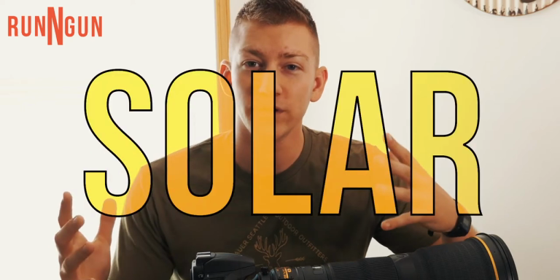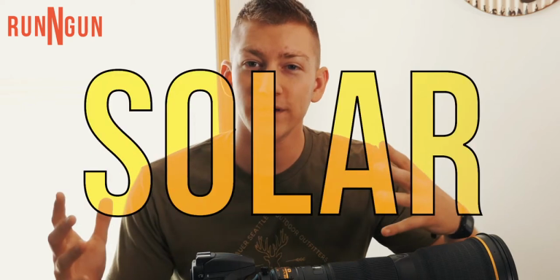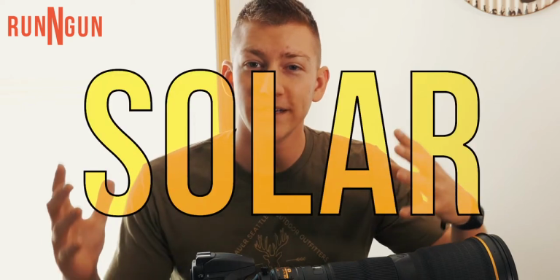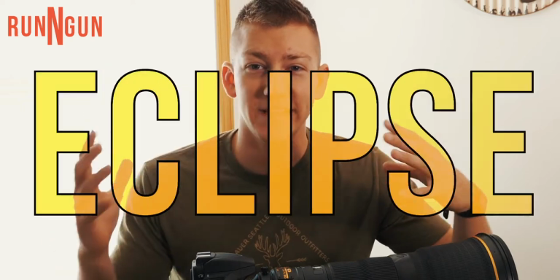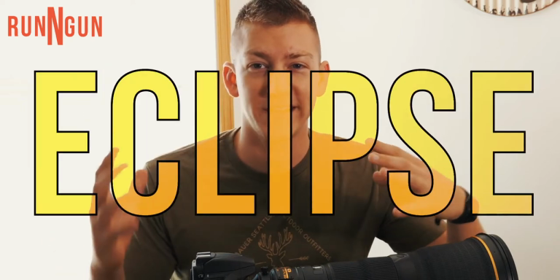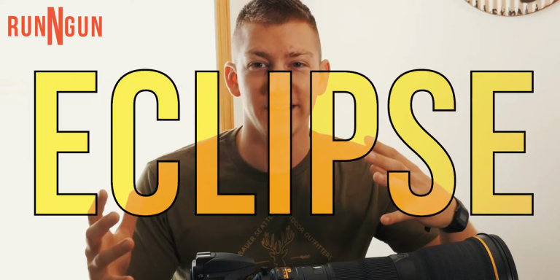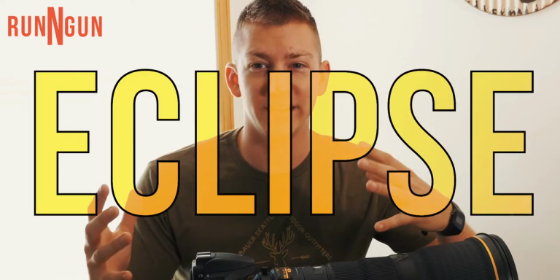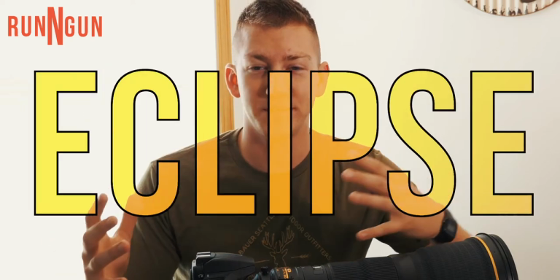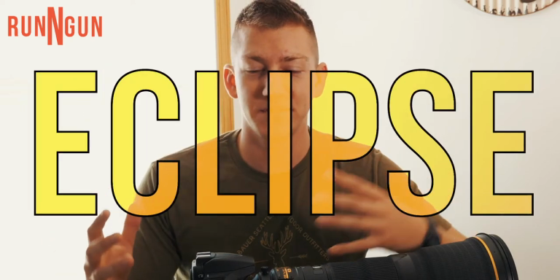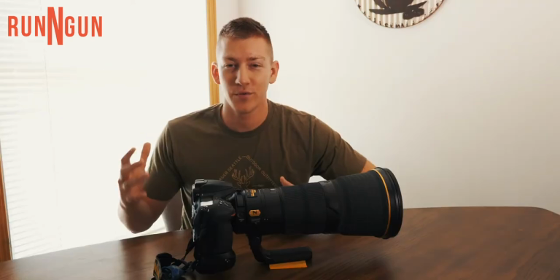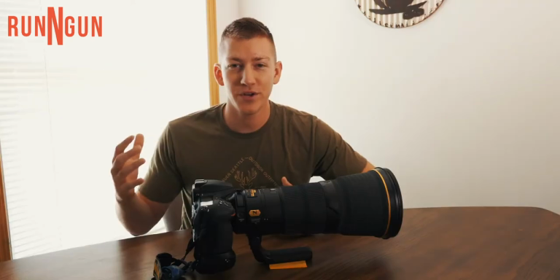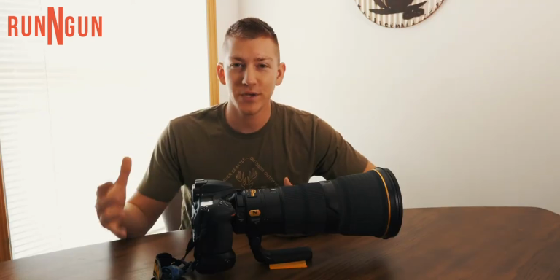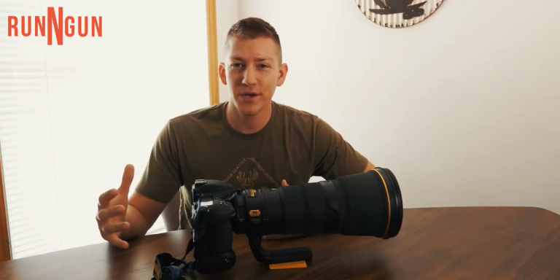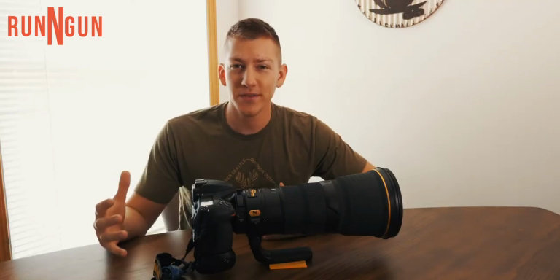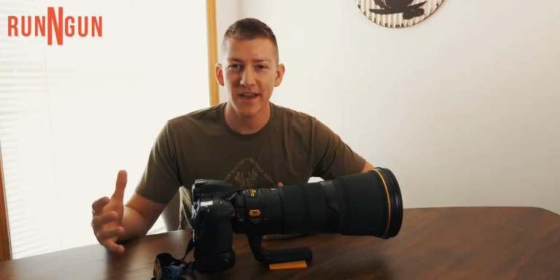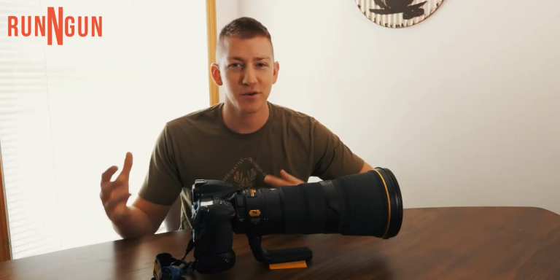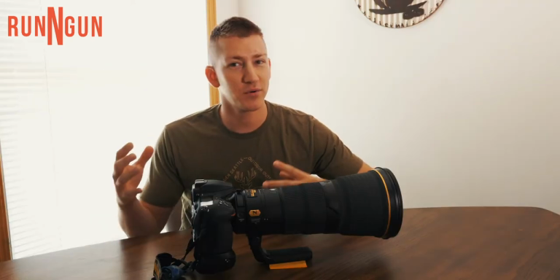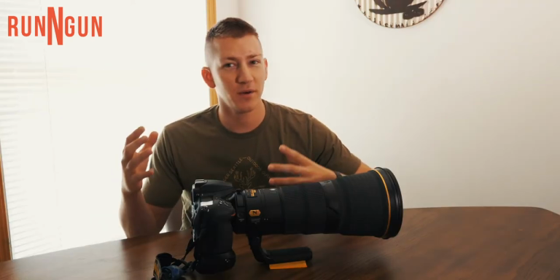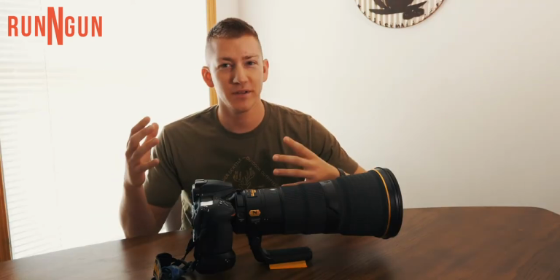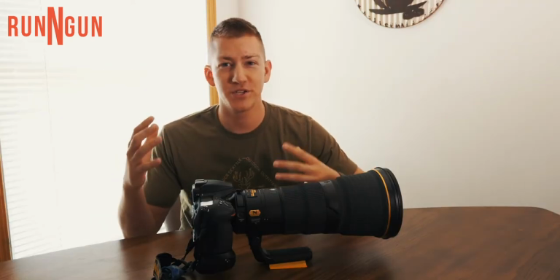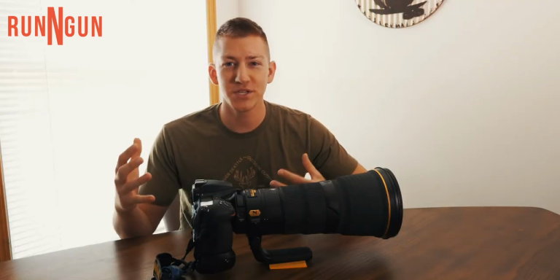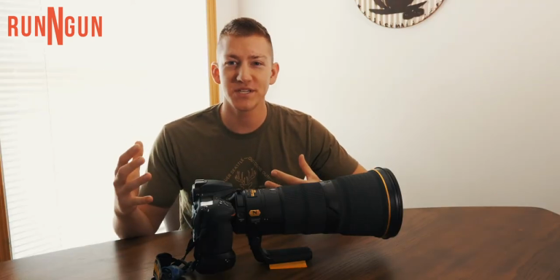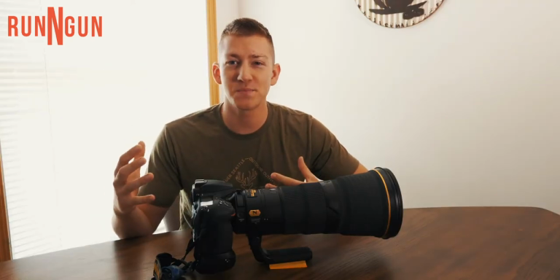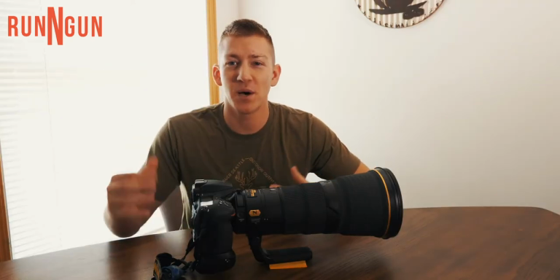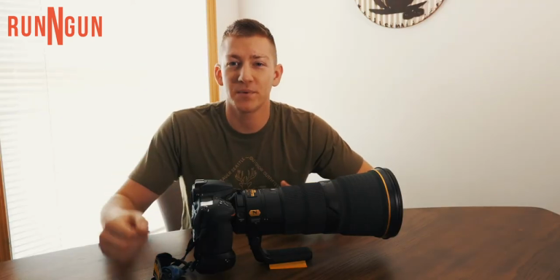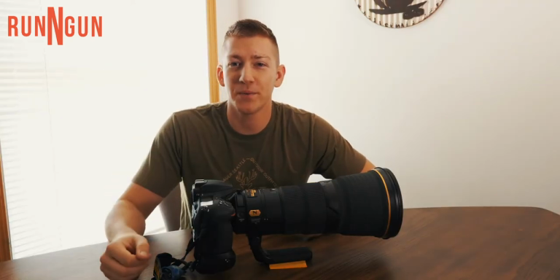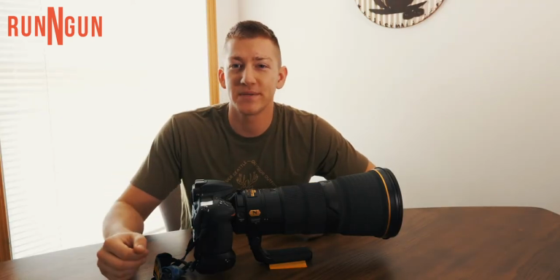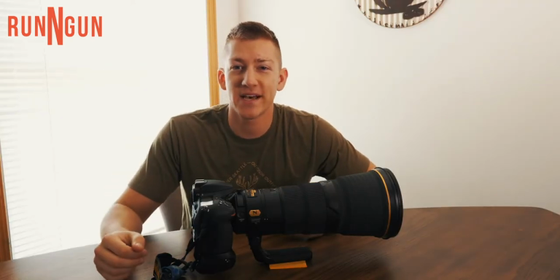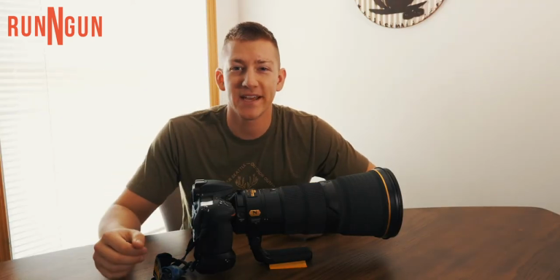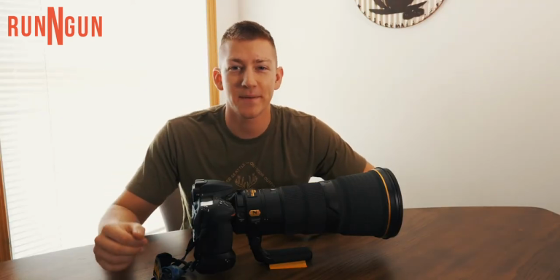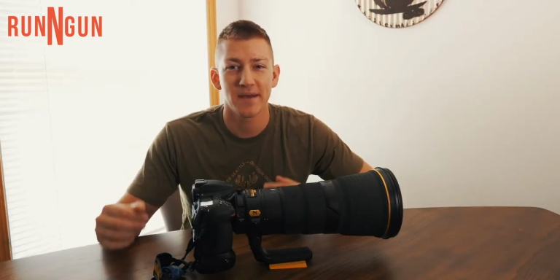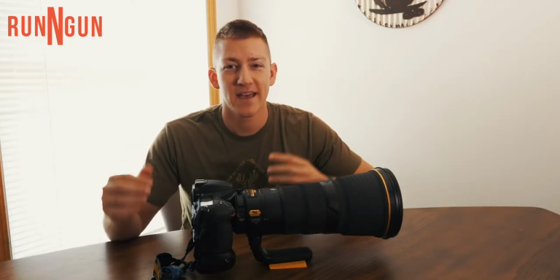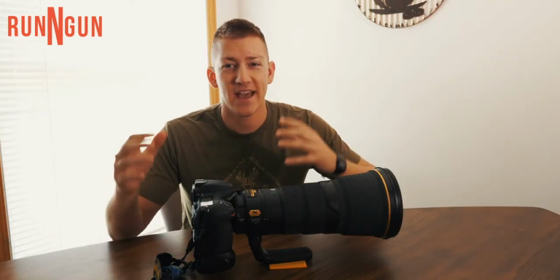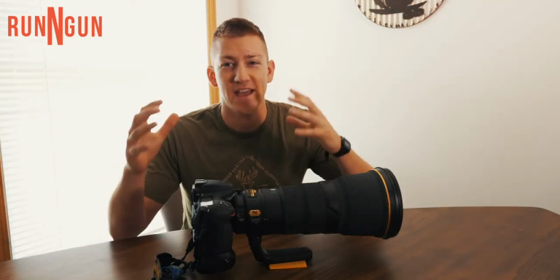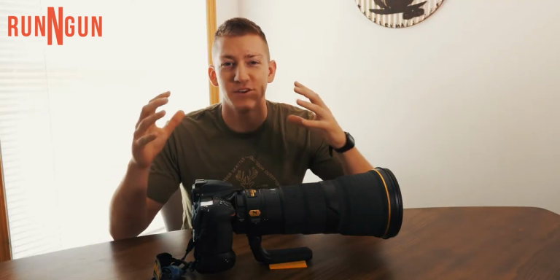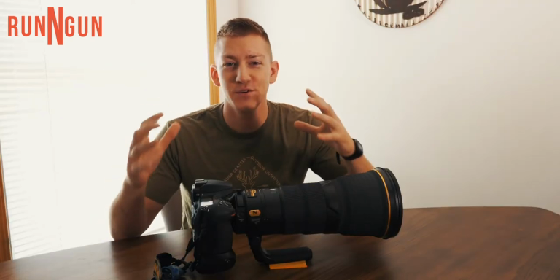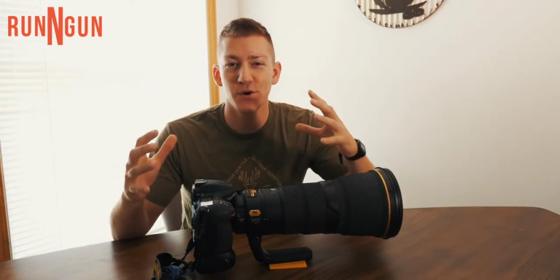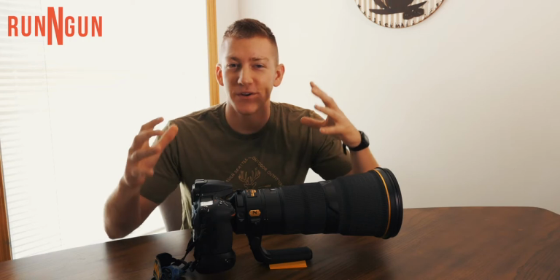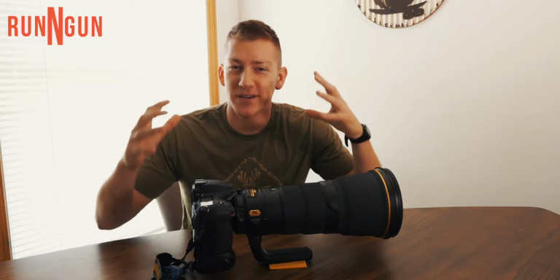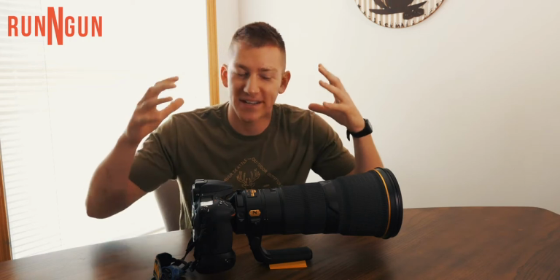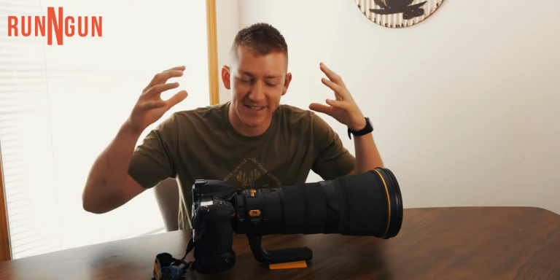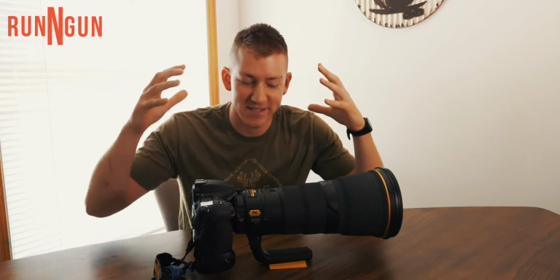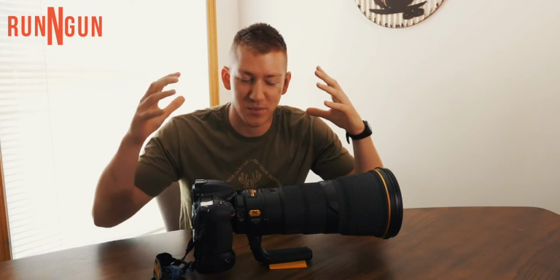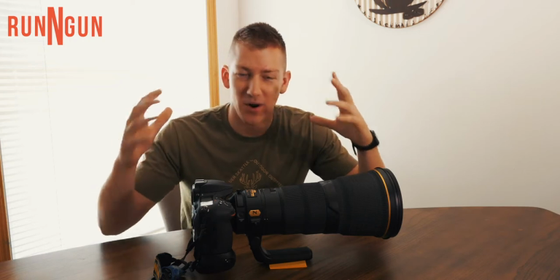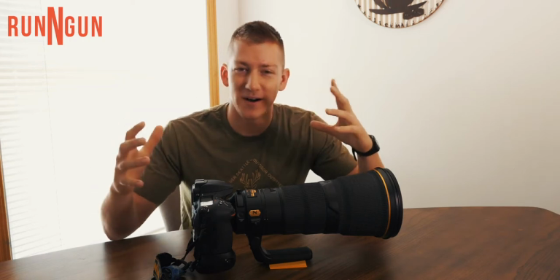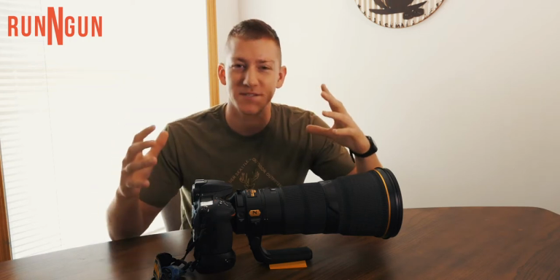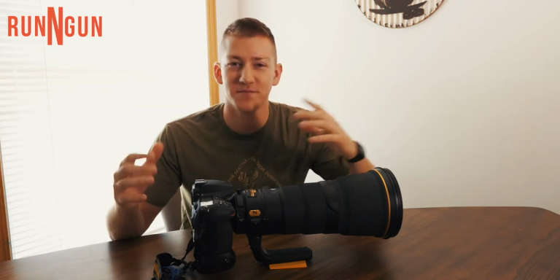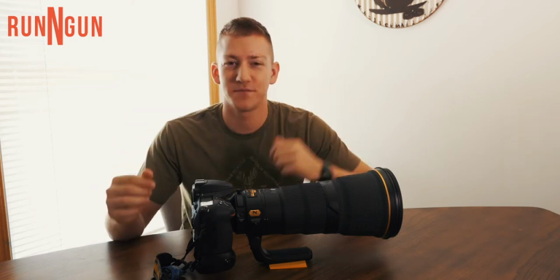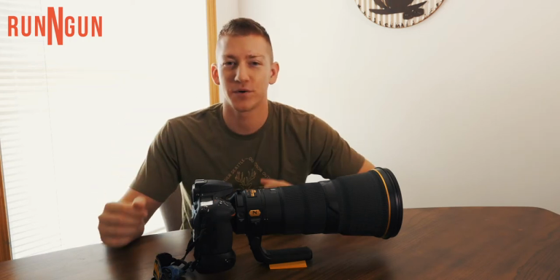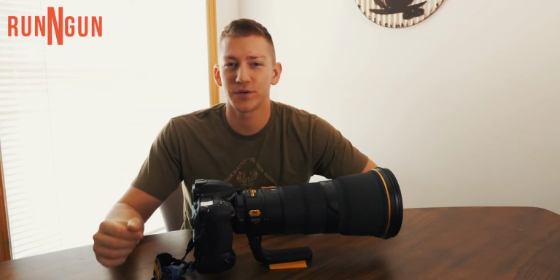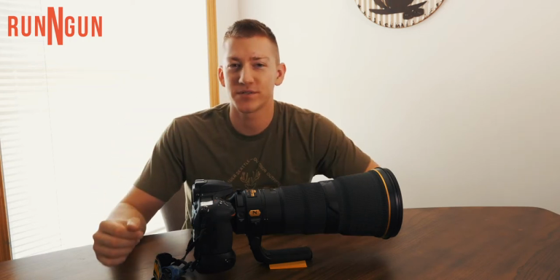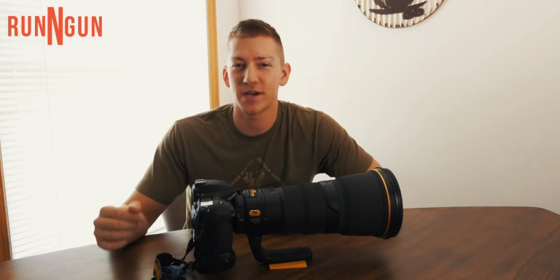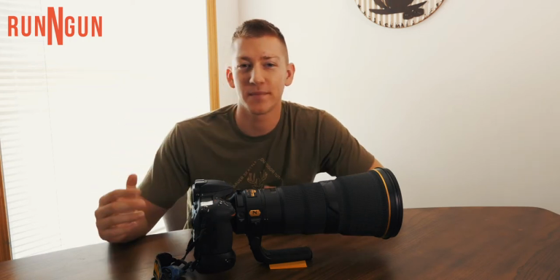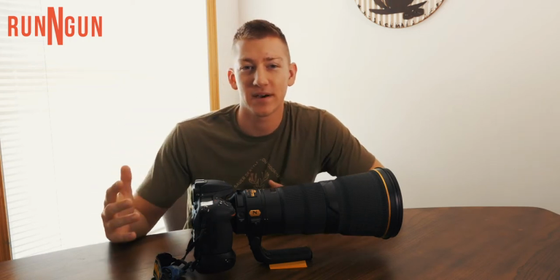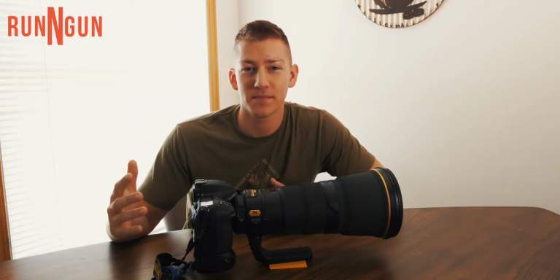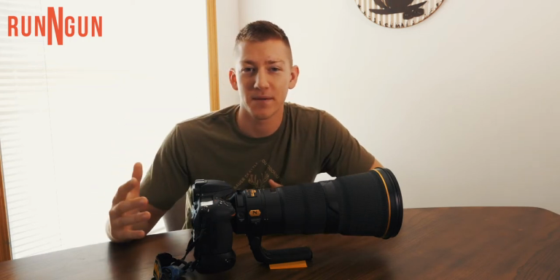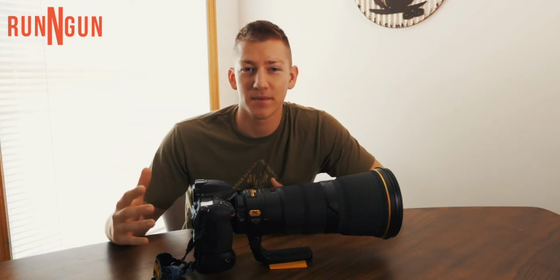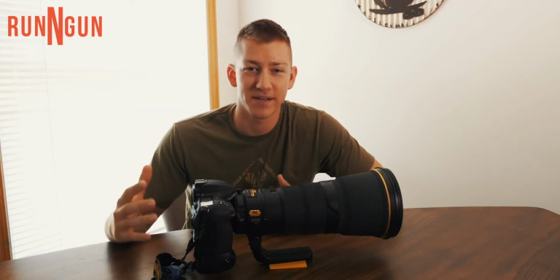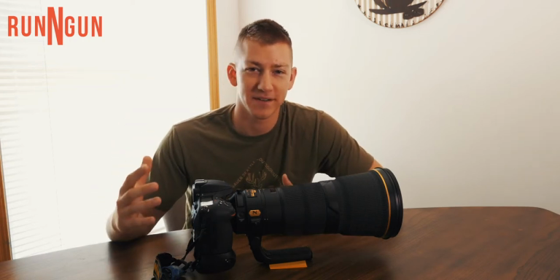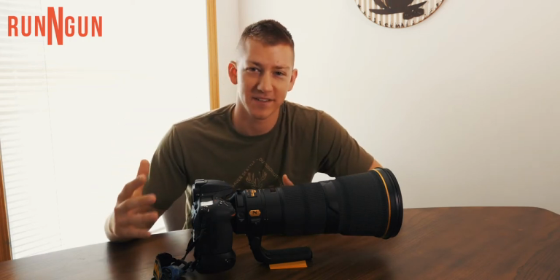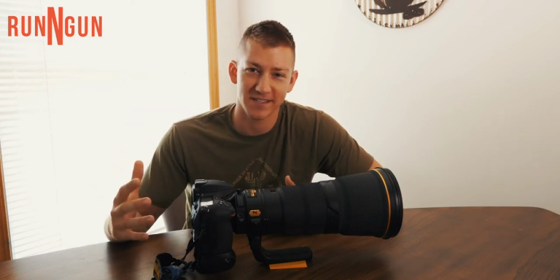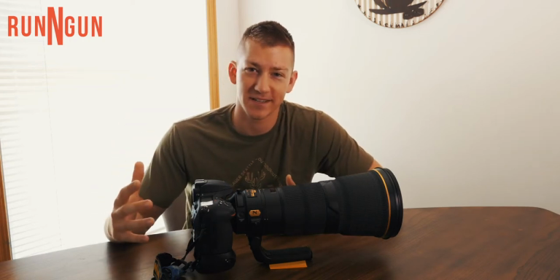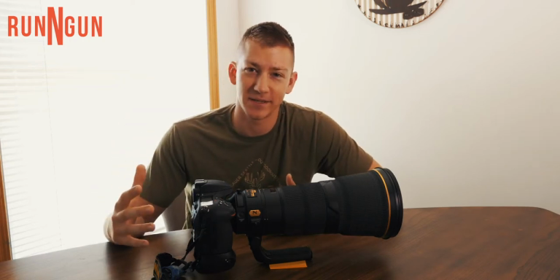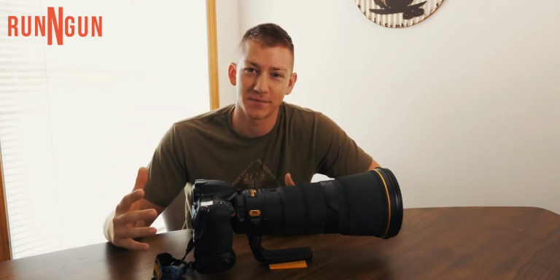Solar eclipse. When you hear that, you're probably just as pumped up as I am, and you know you're gonna get some awesome photos coming up on Monday of this eclipse.